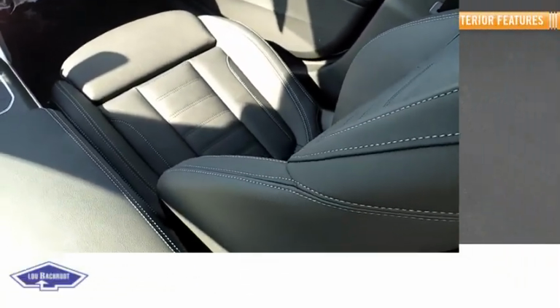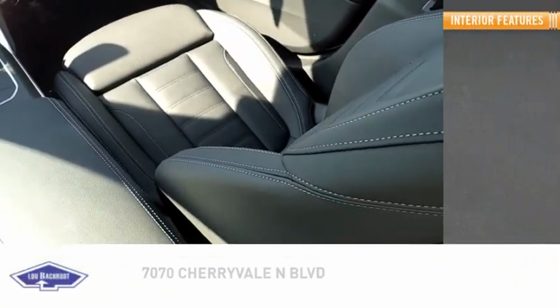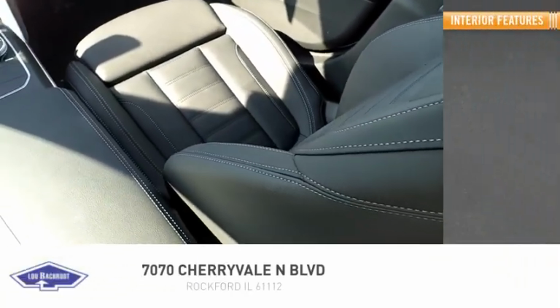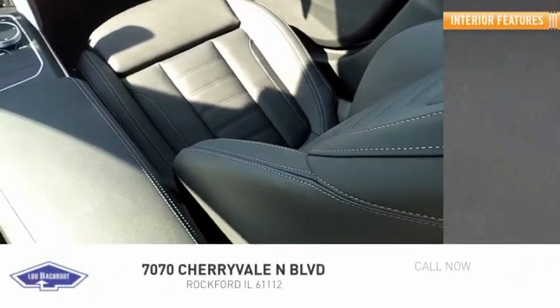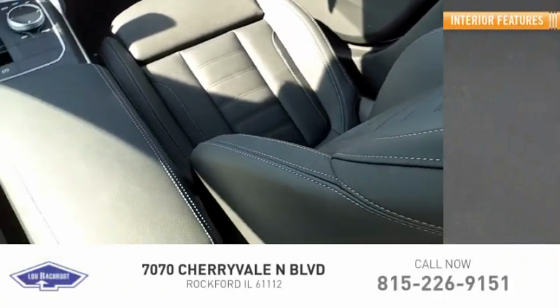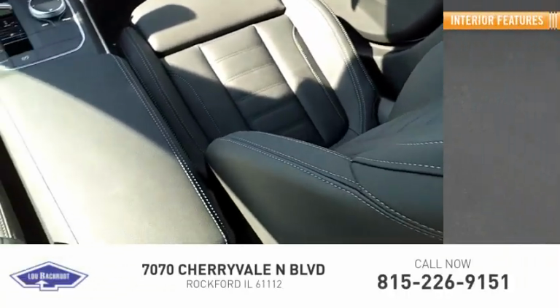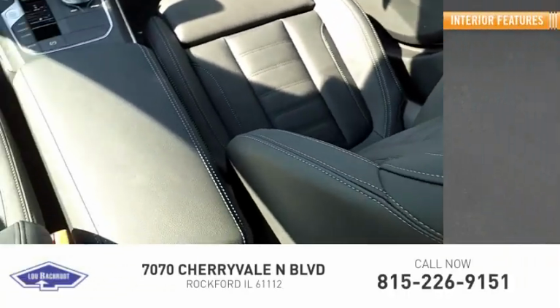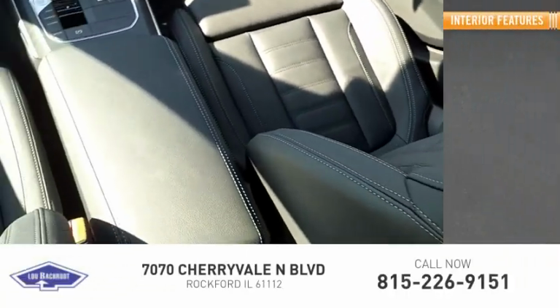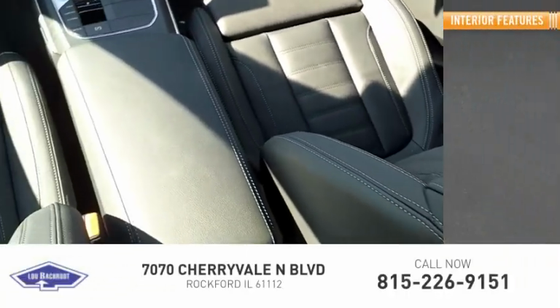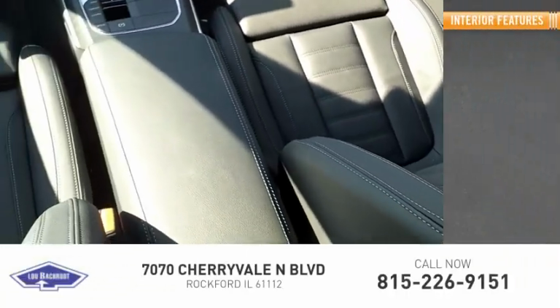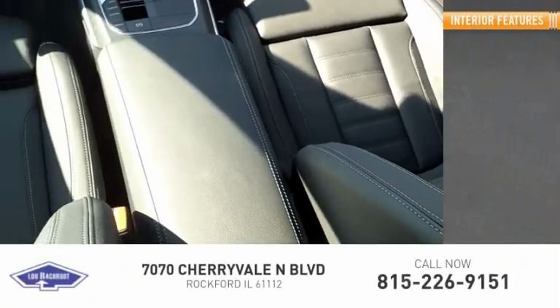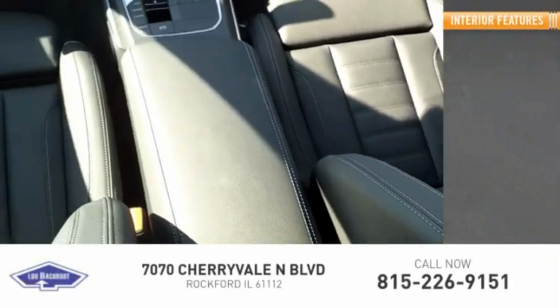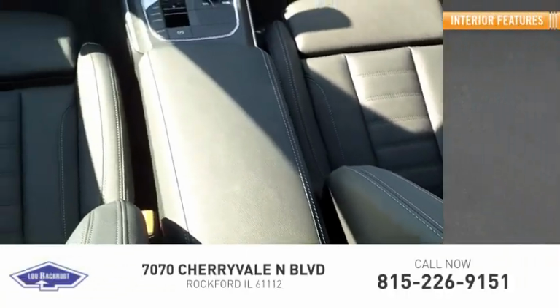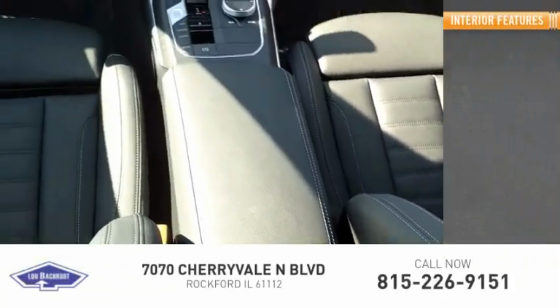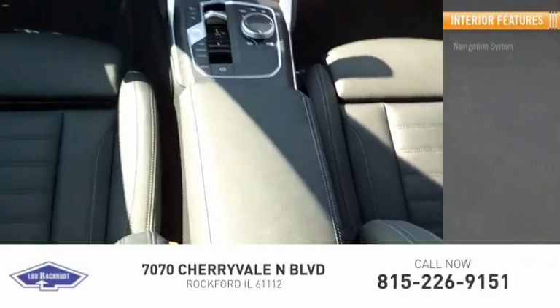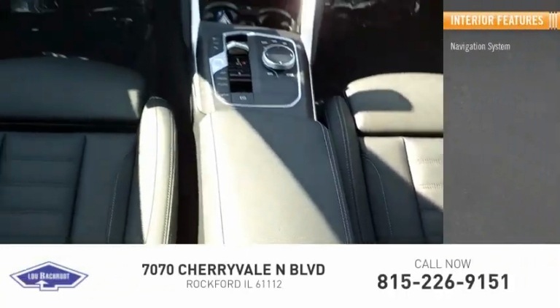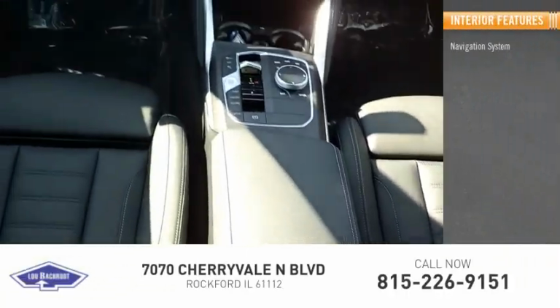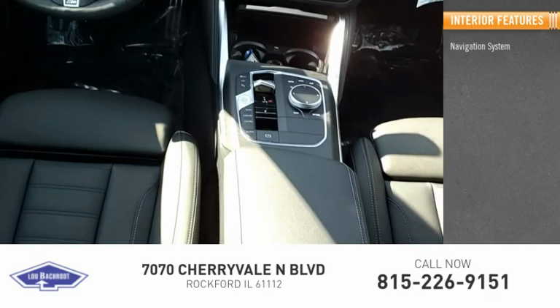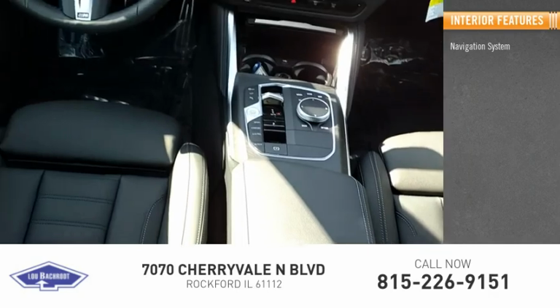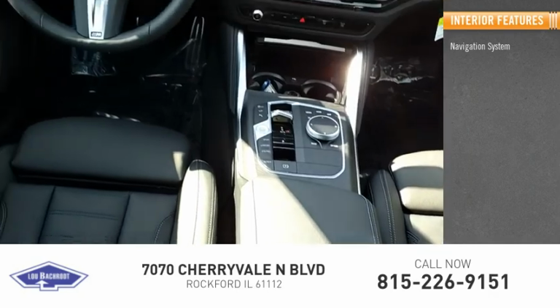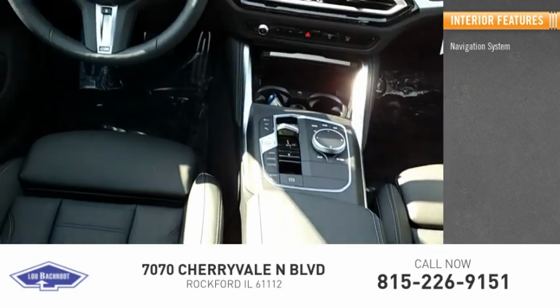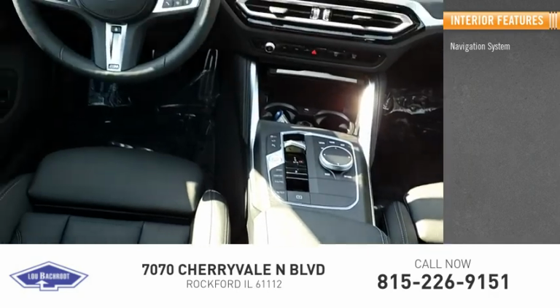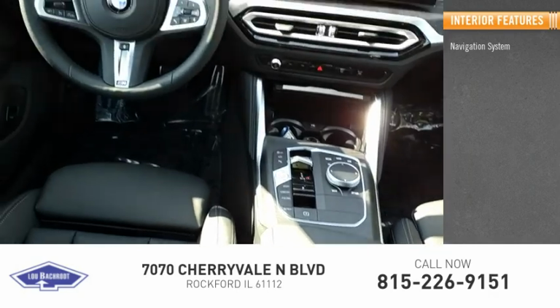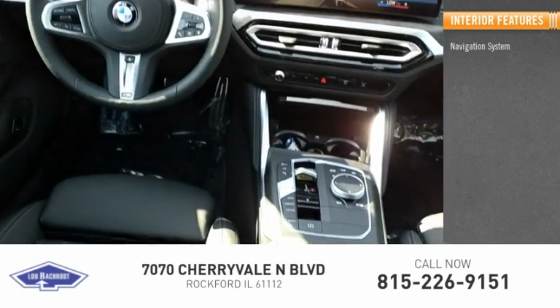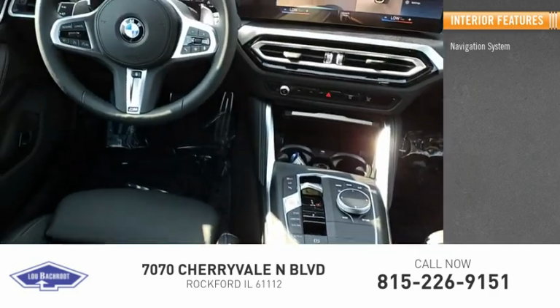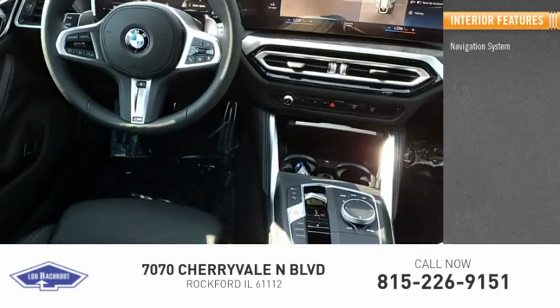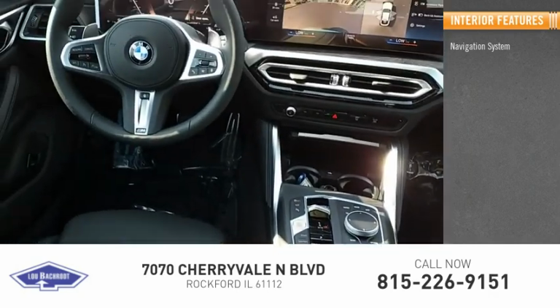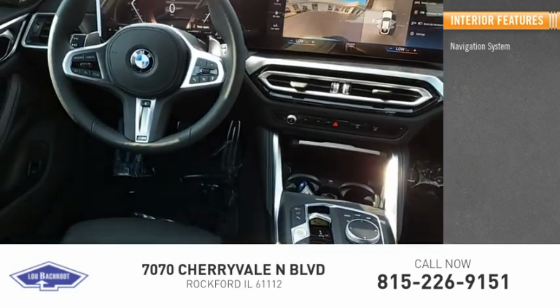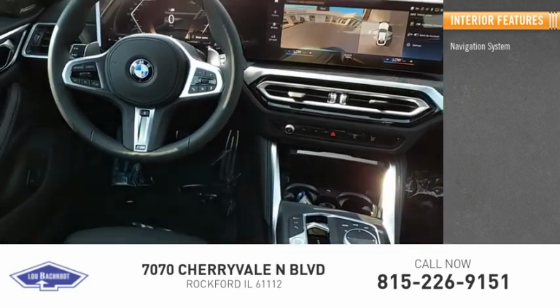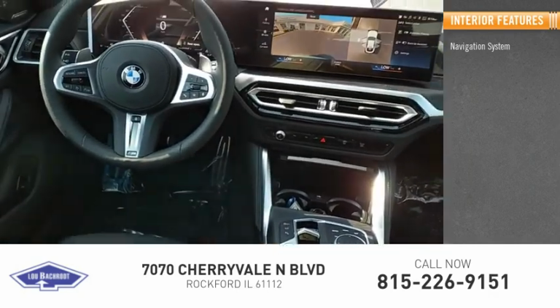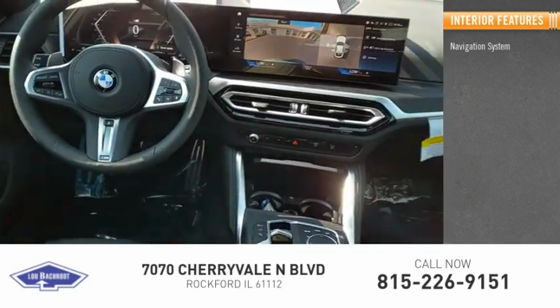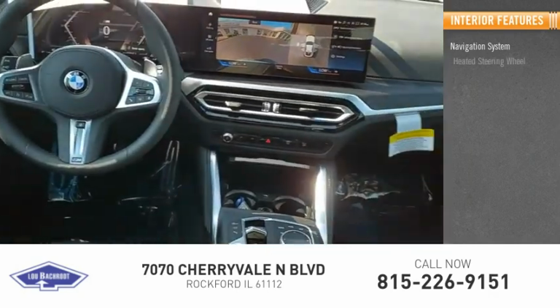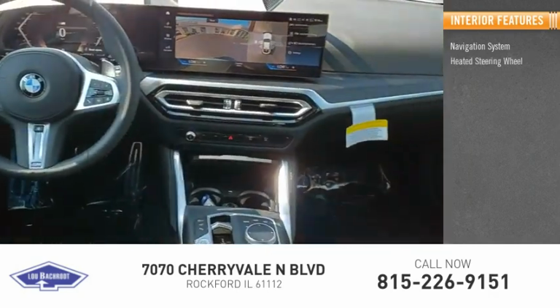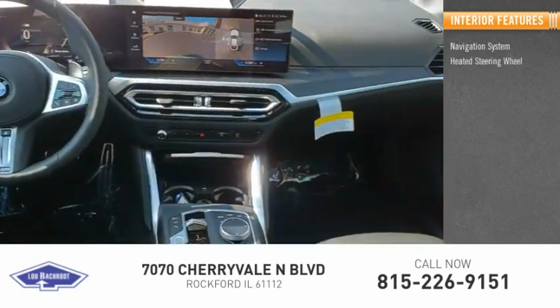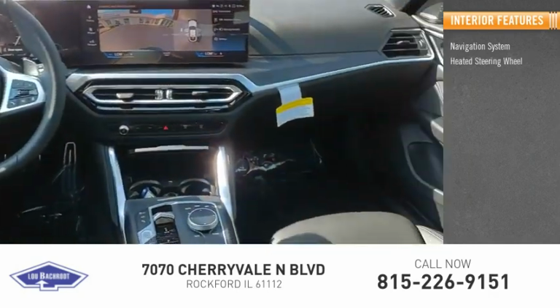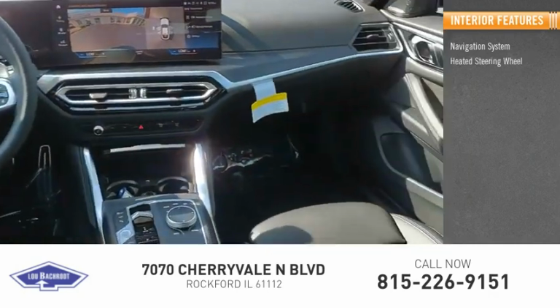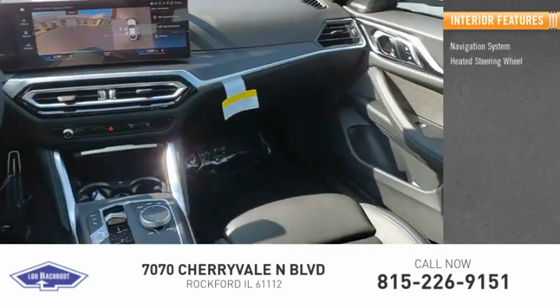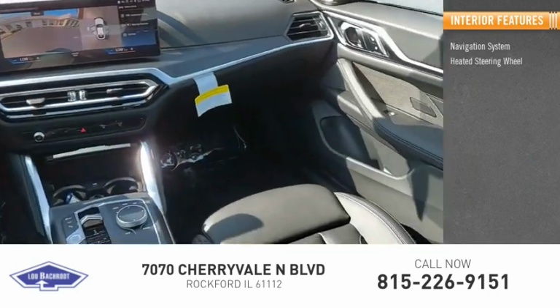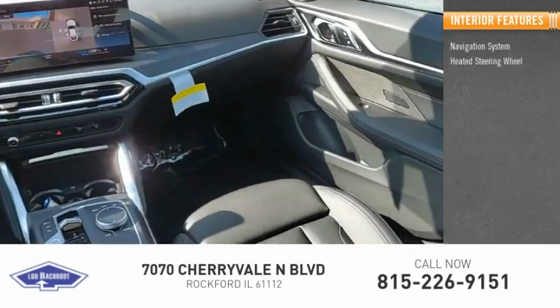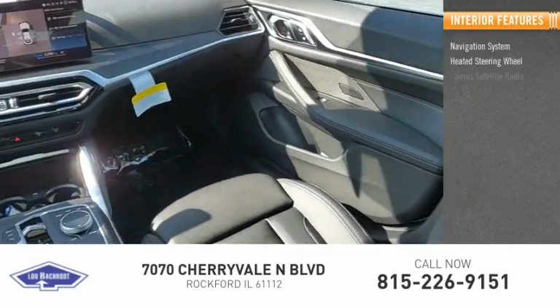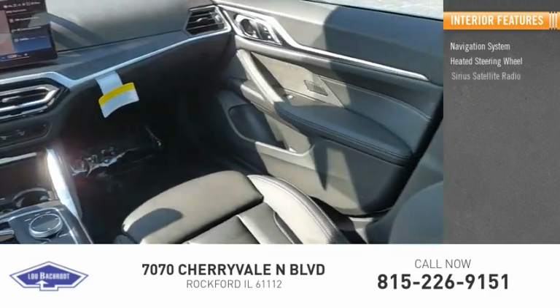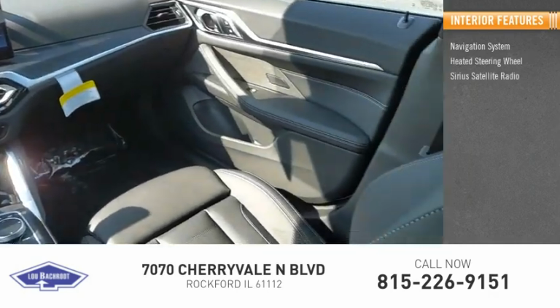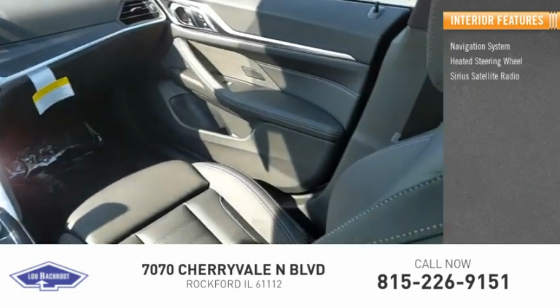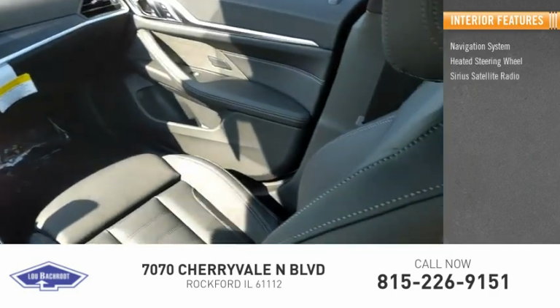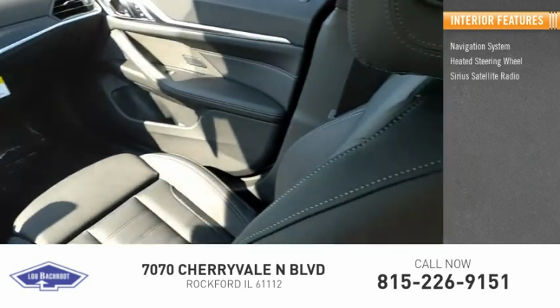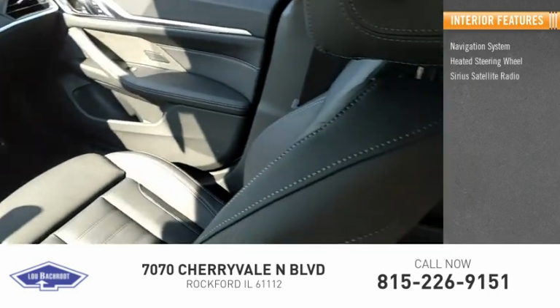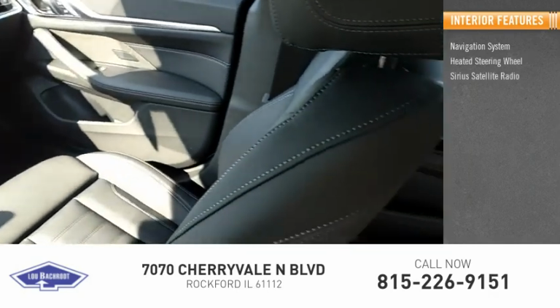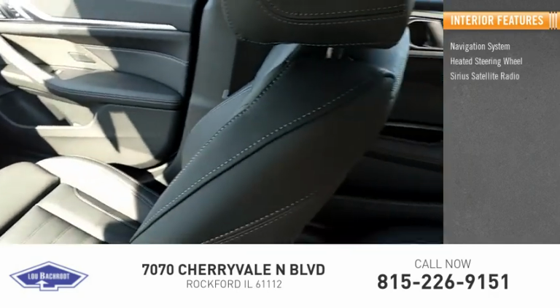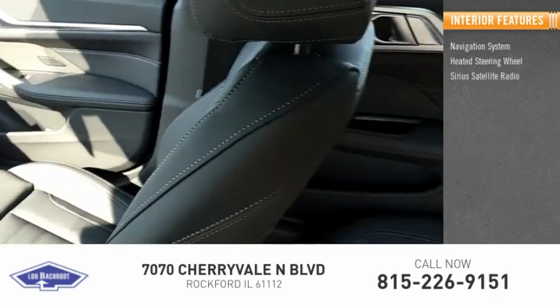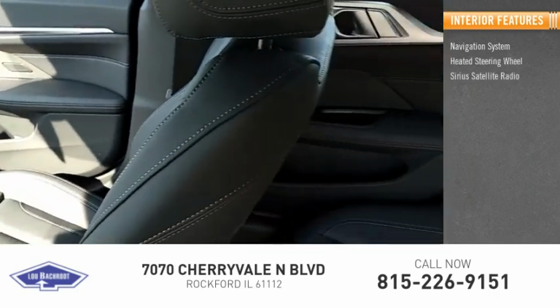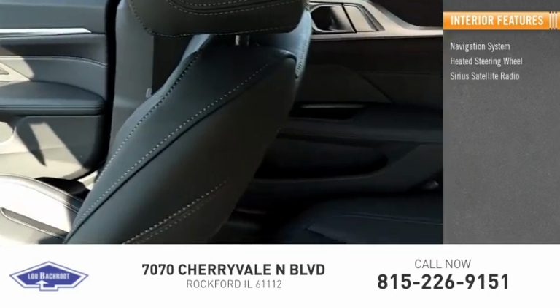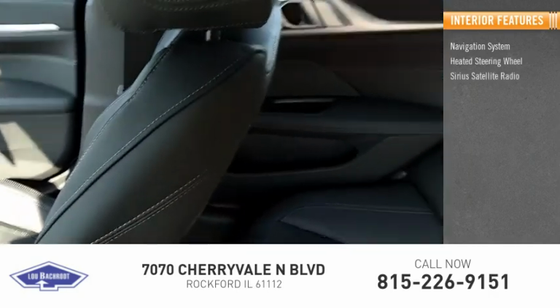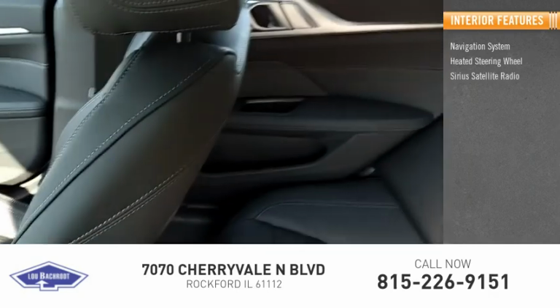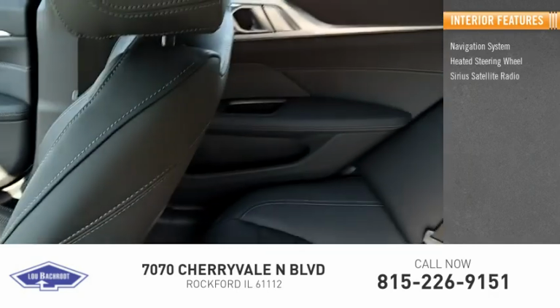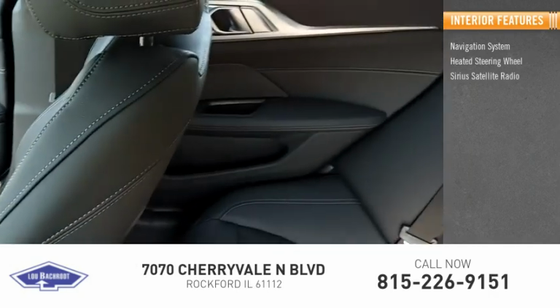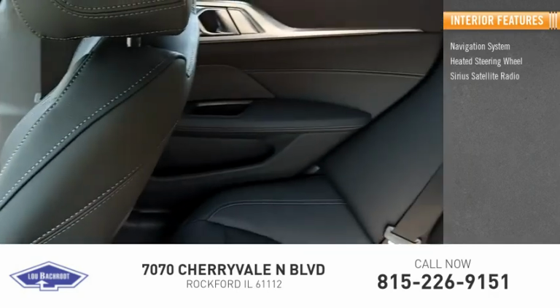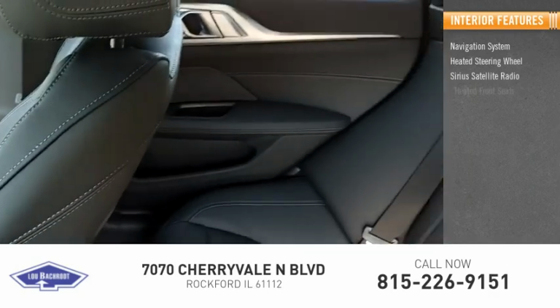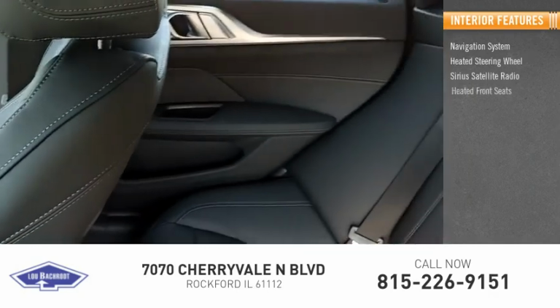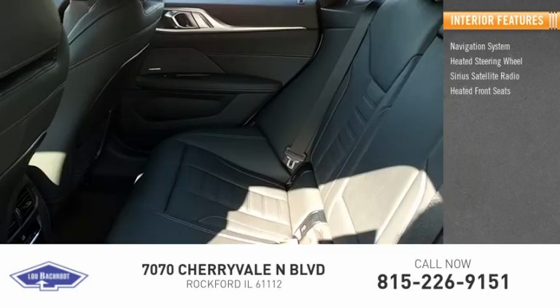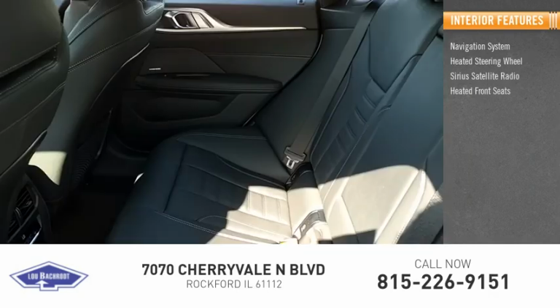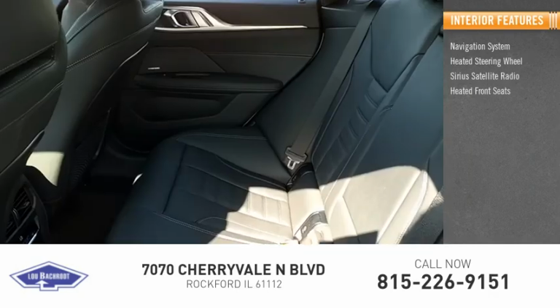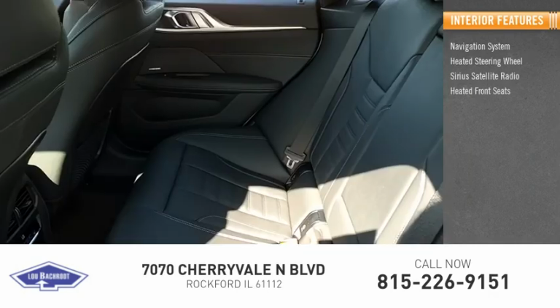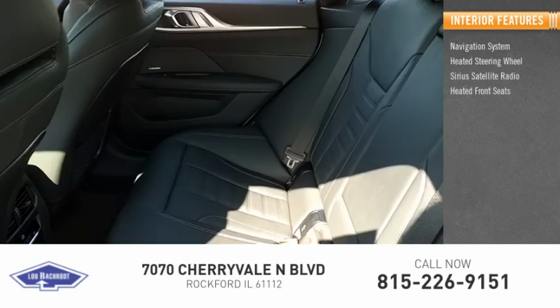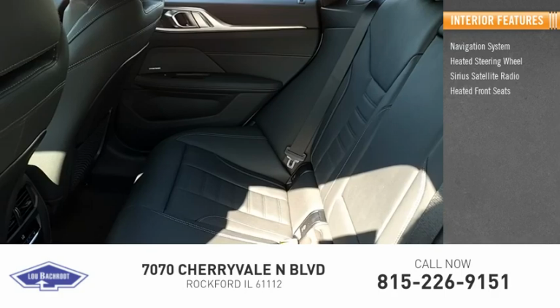Inside you'll find navigation system, heated steering wheel, Sirius satellite radio, heated front seats.